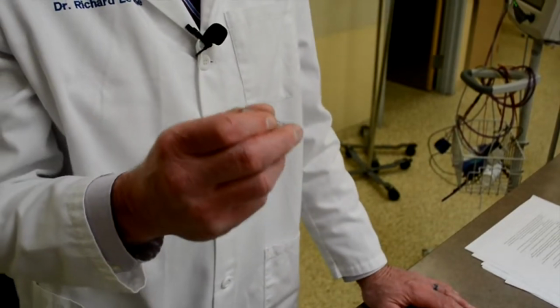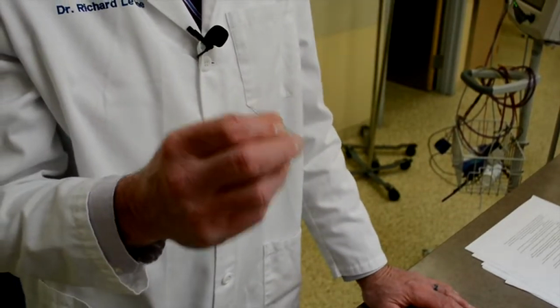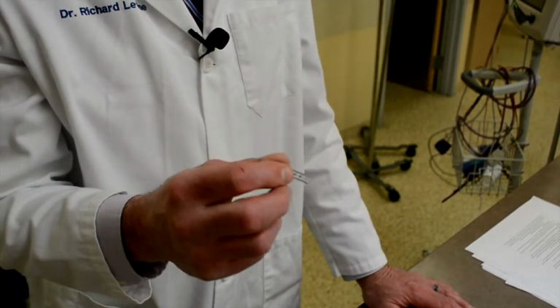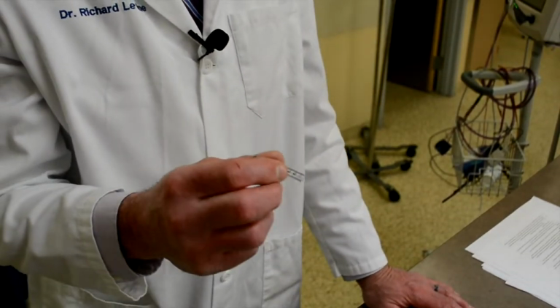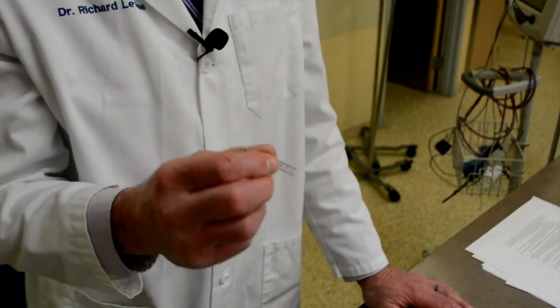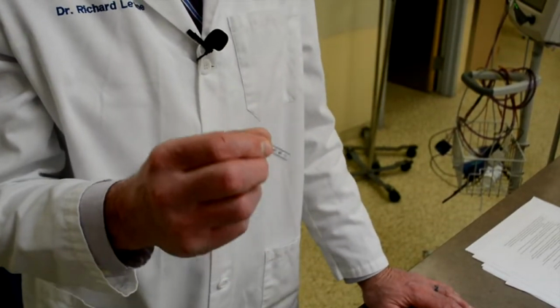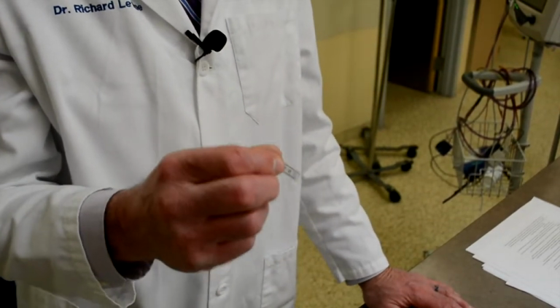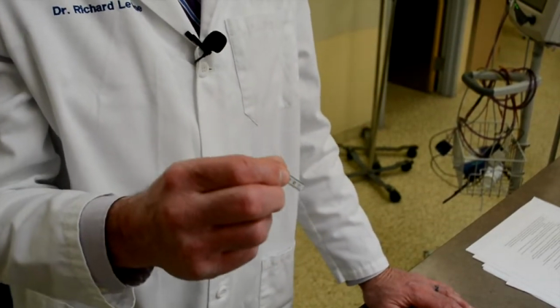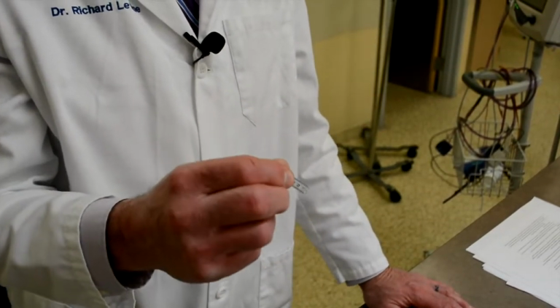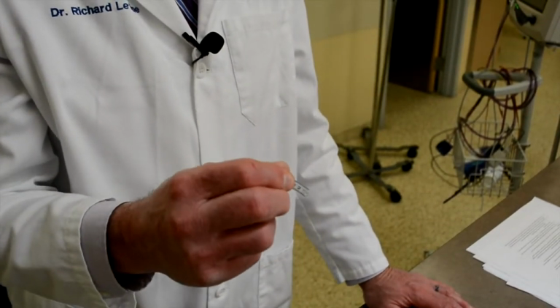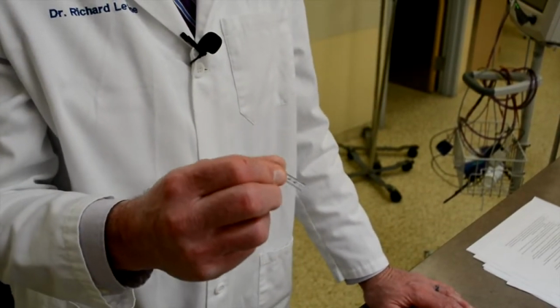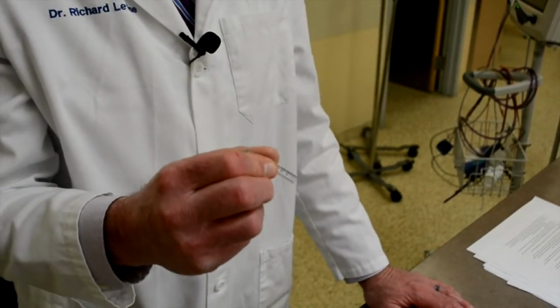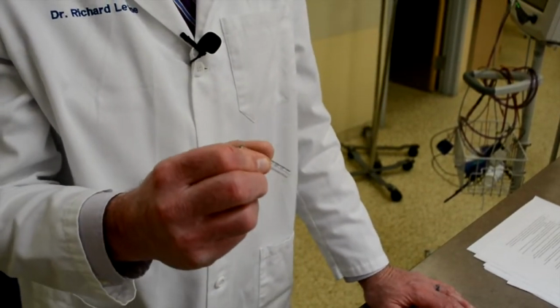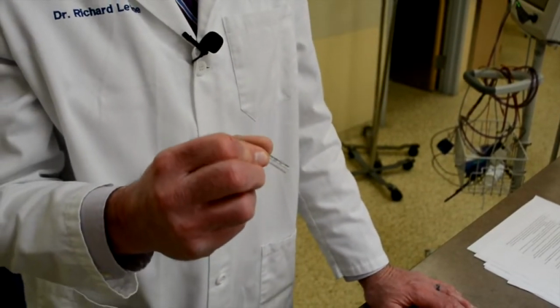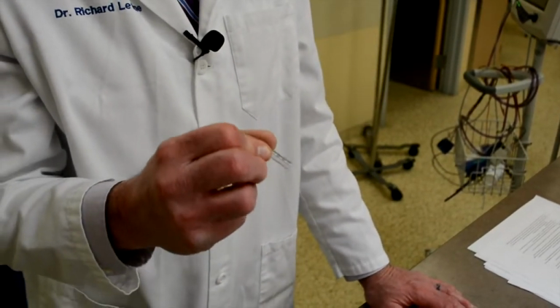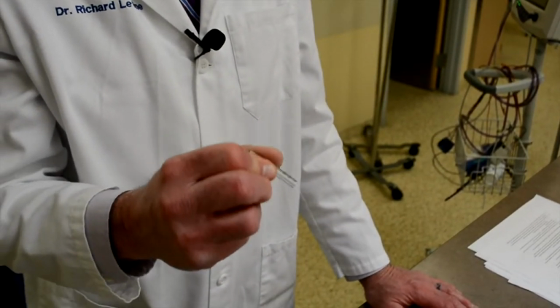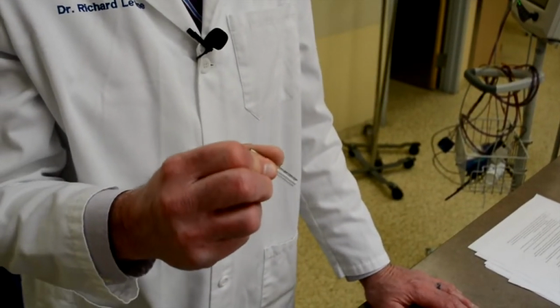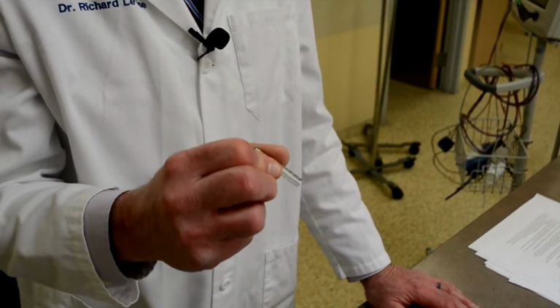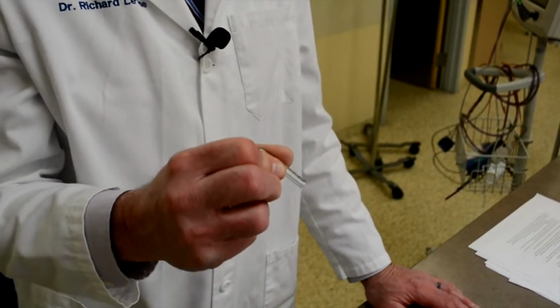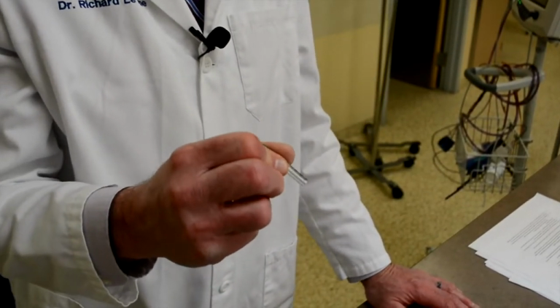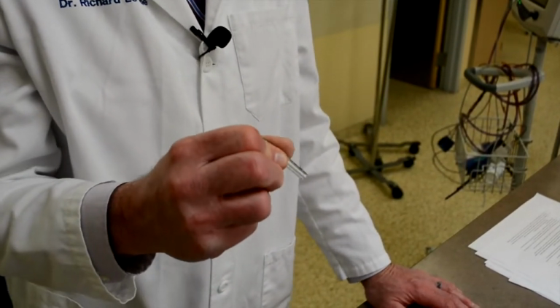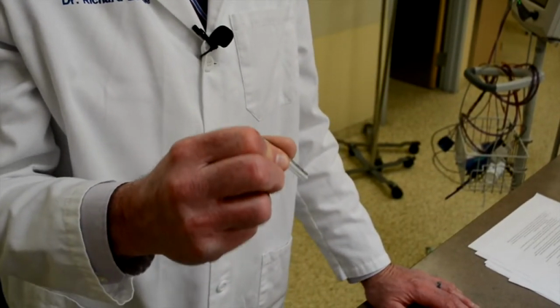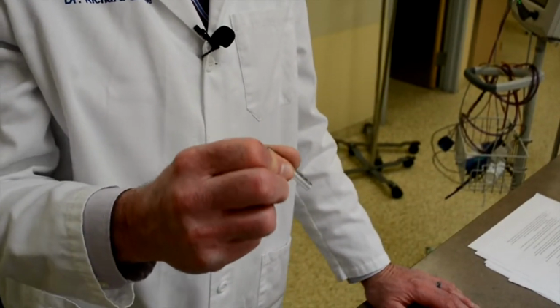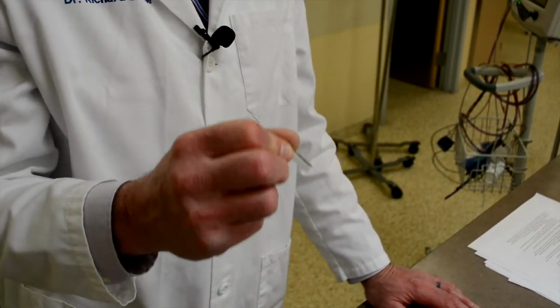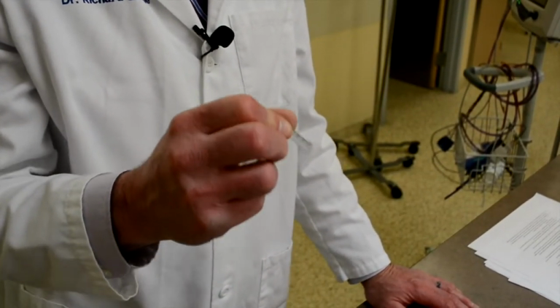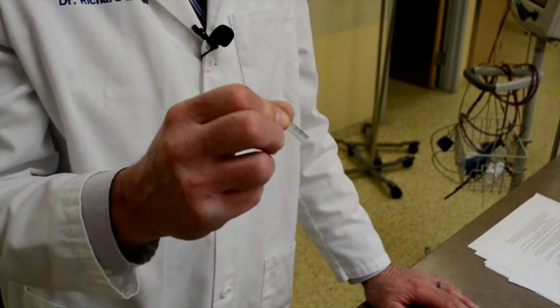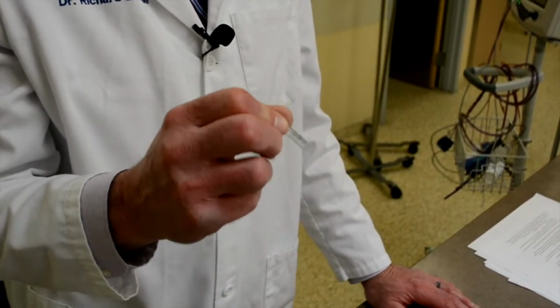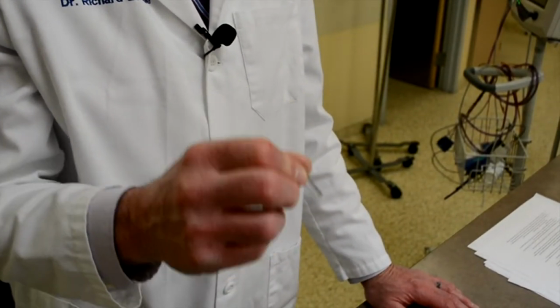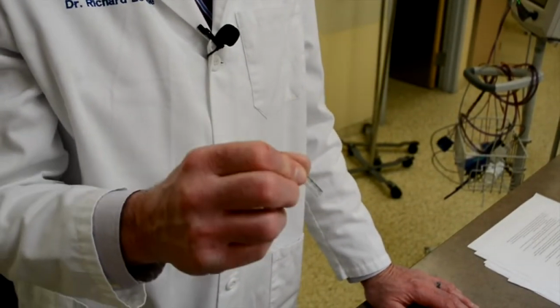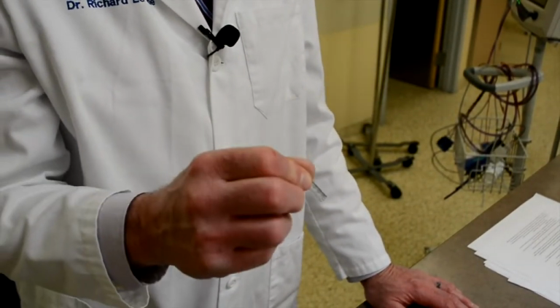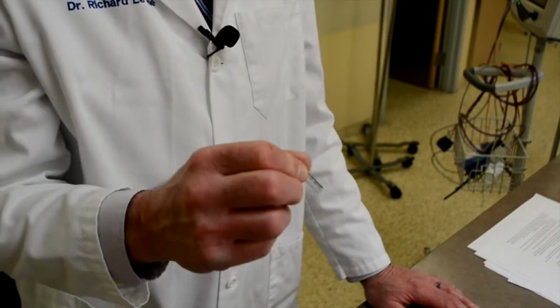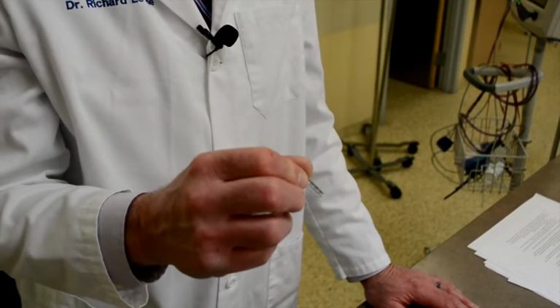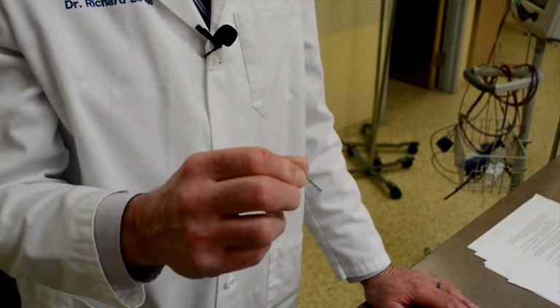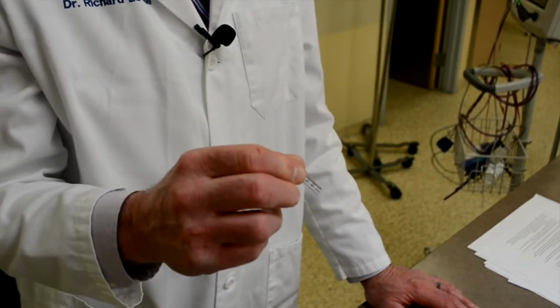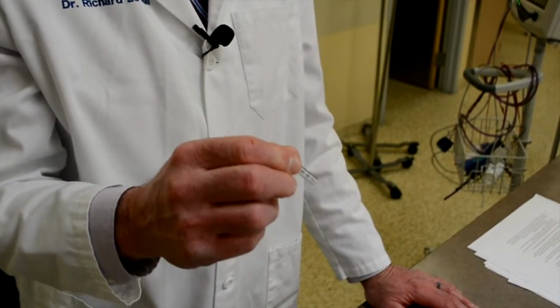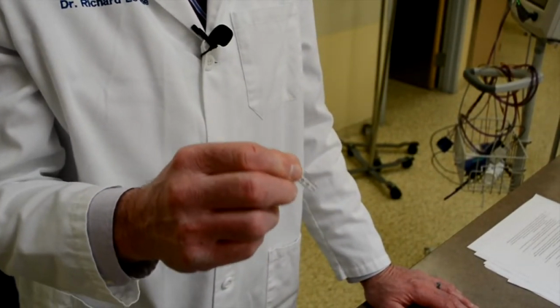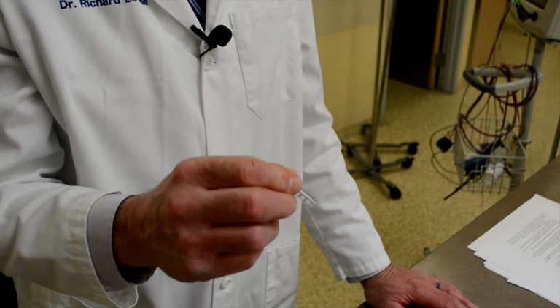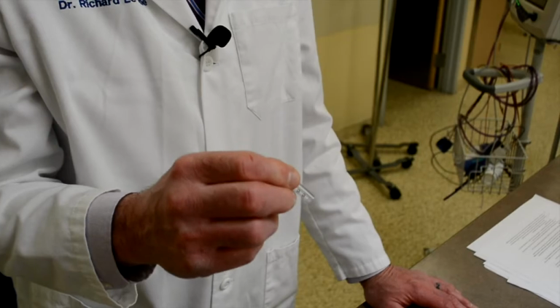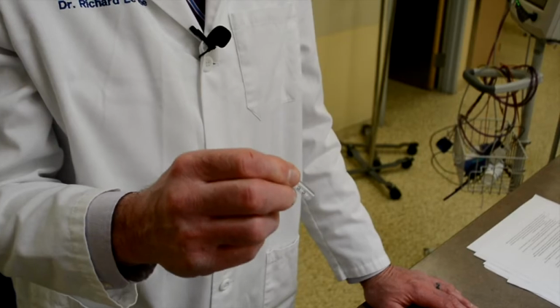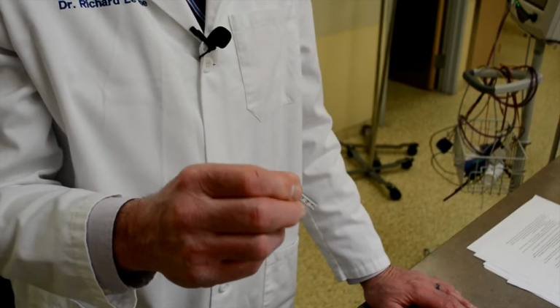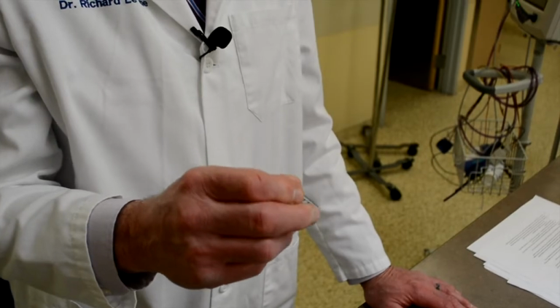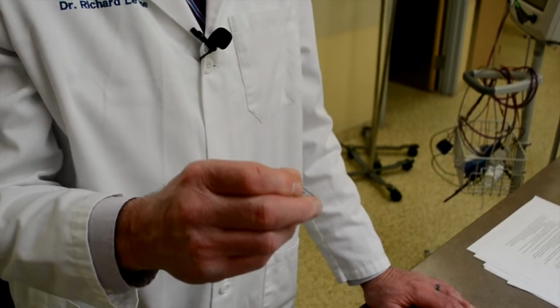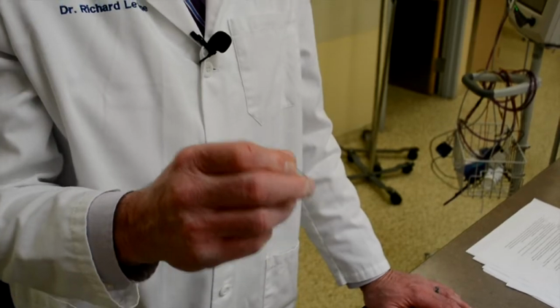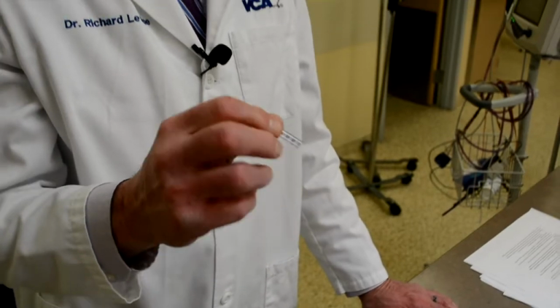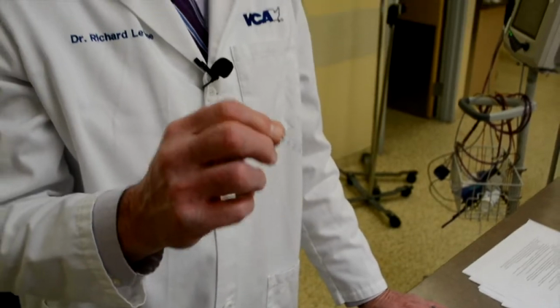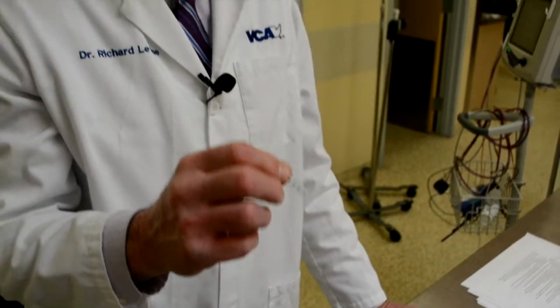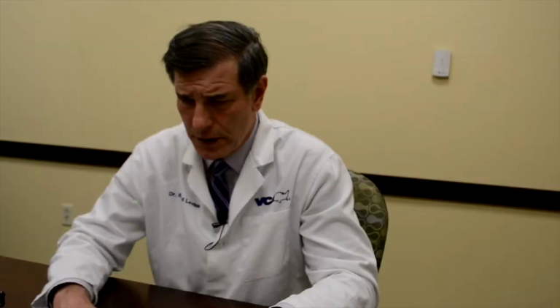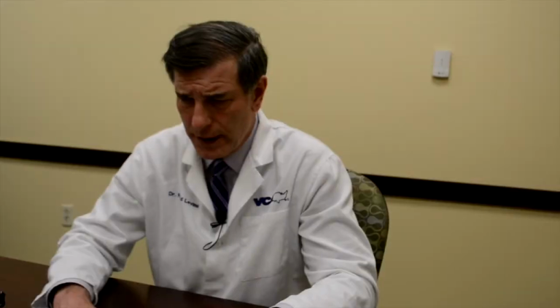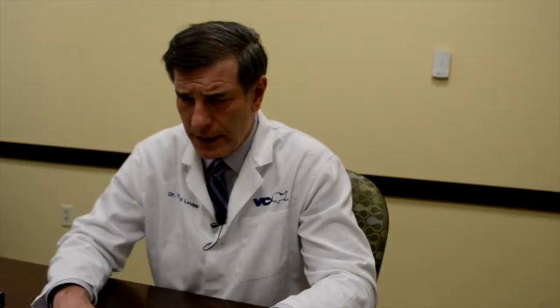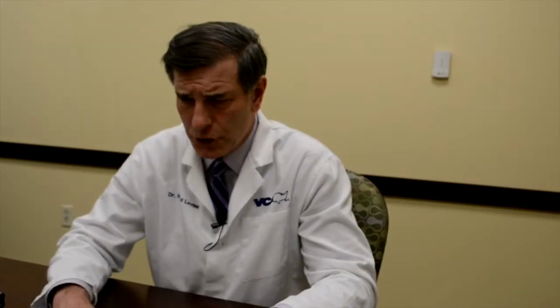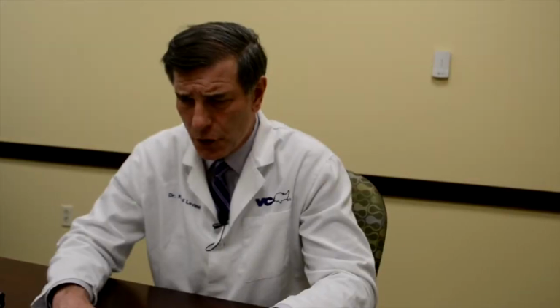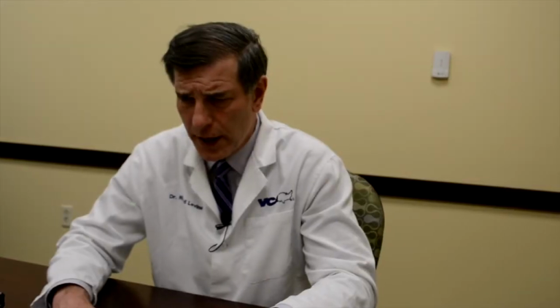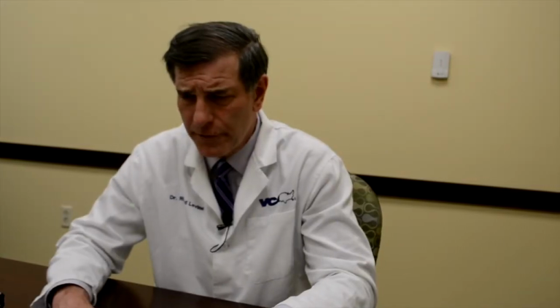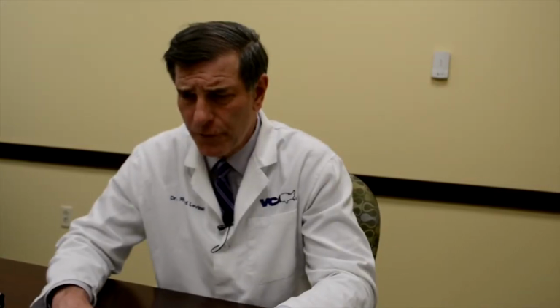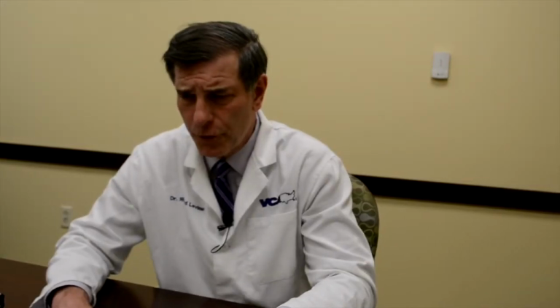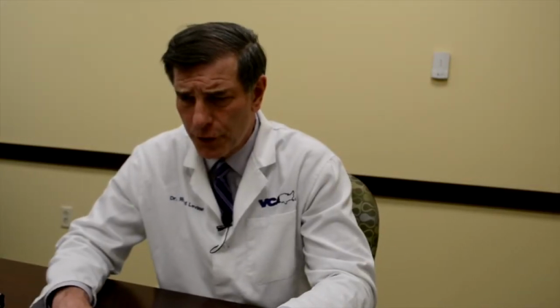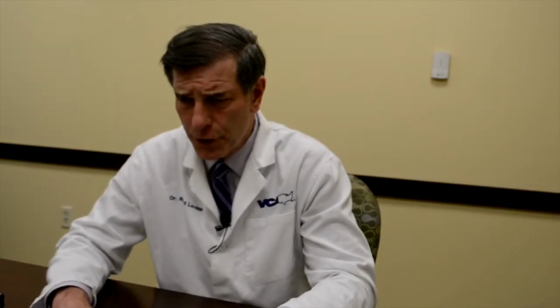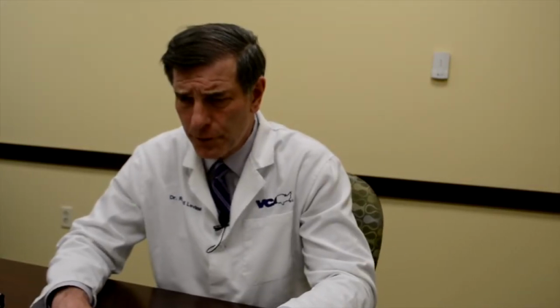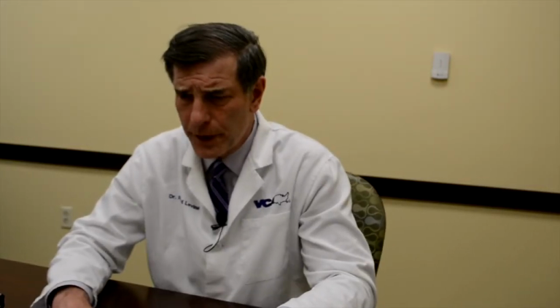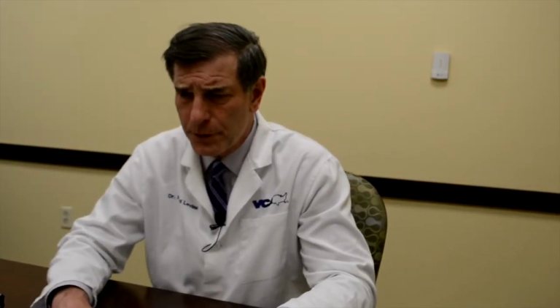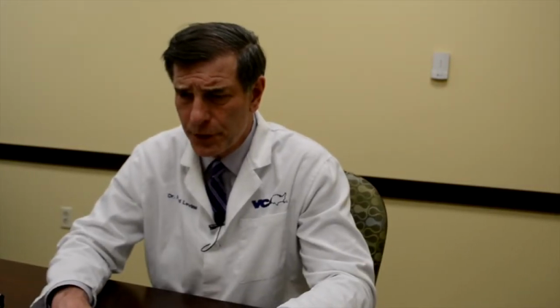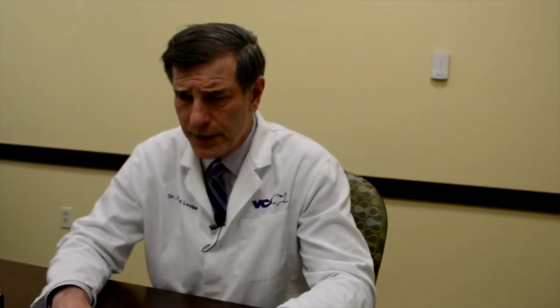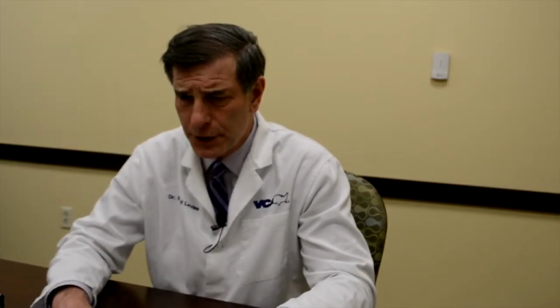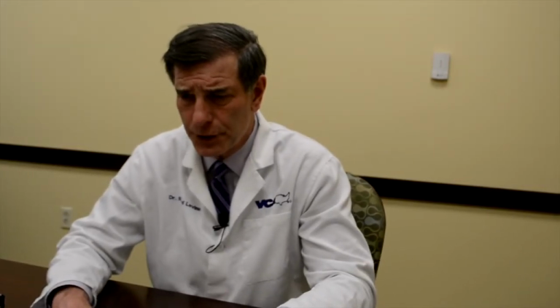I strongly recommend giving the endotracheal tube sections a try for your bite protection.